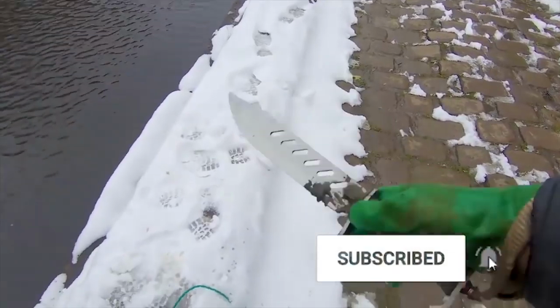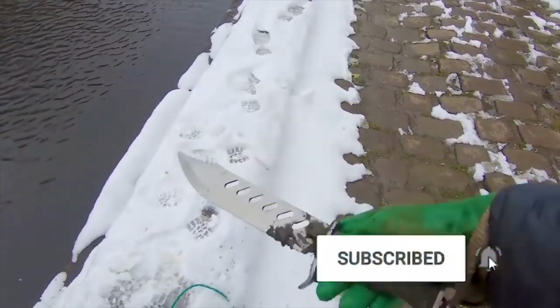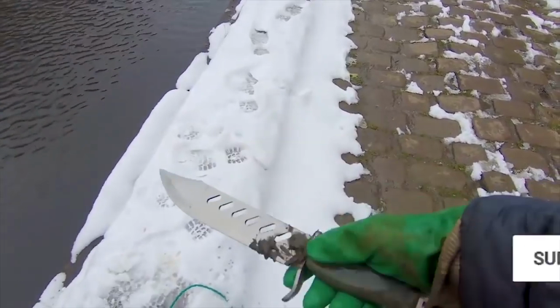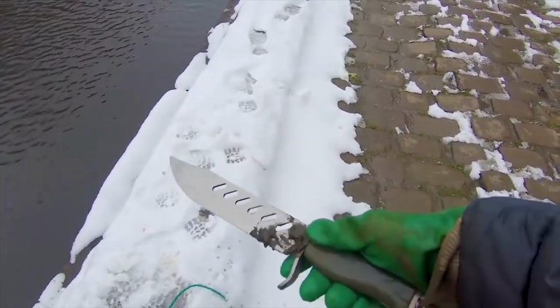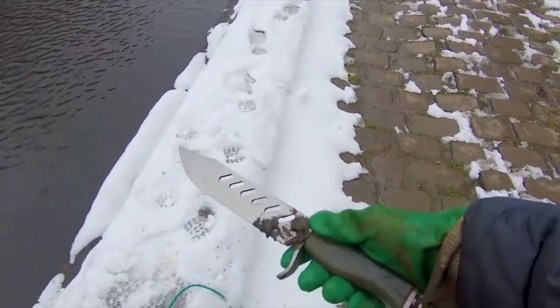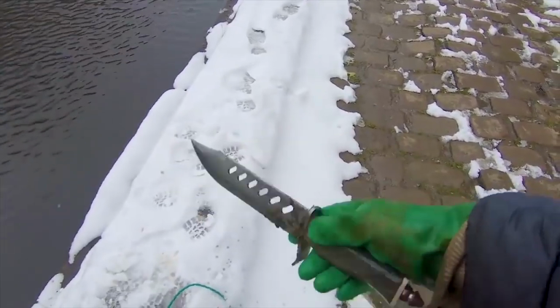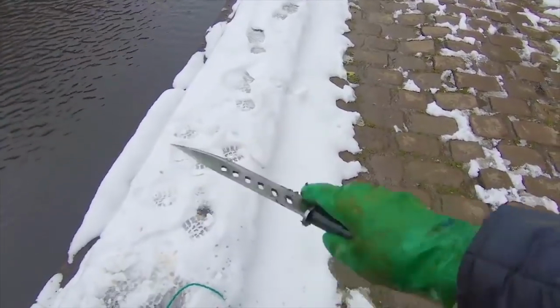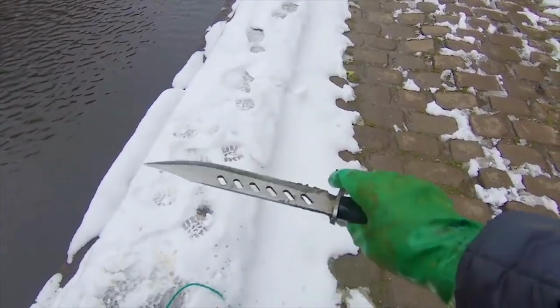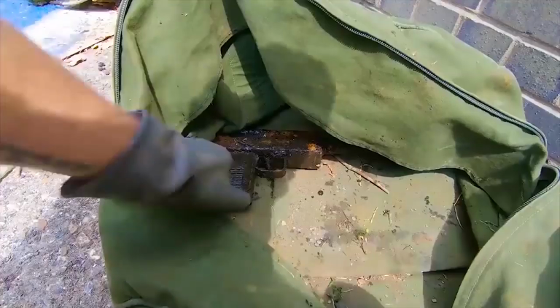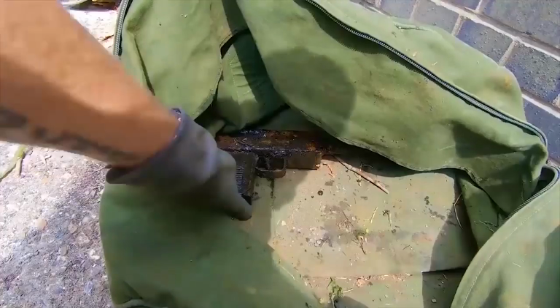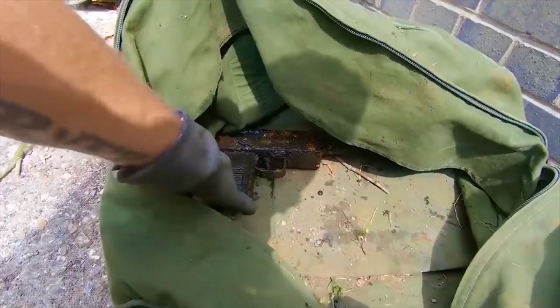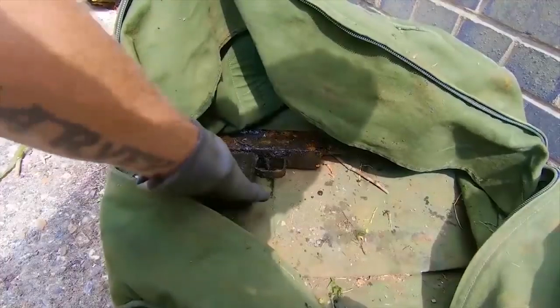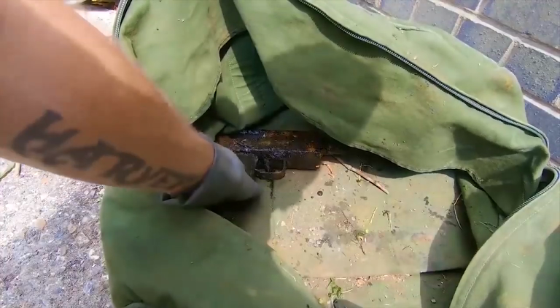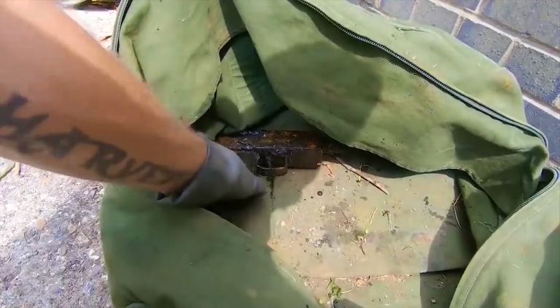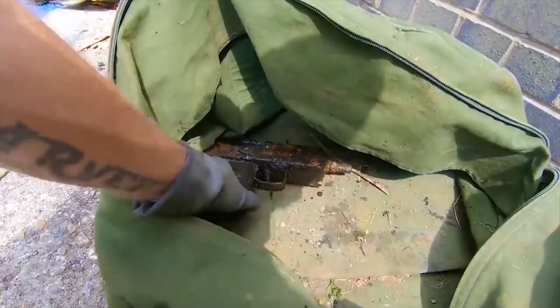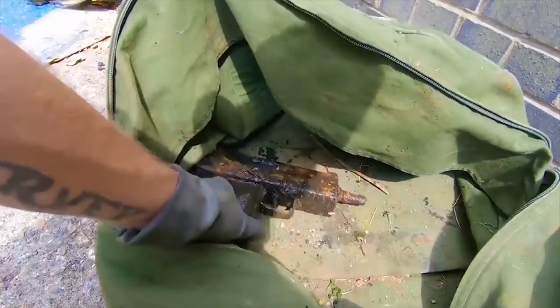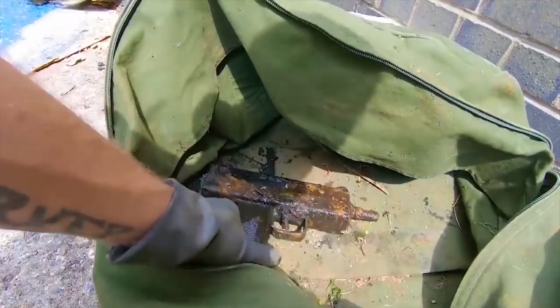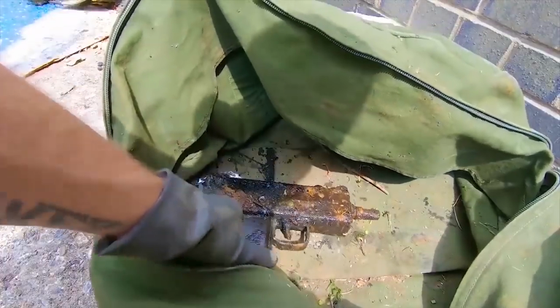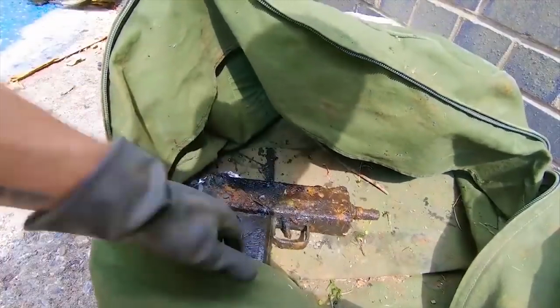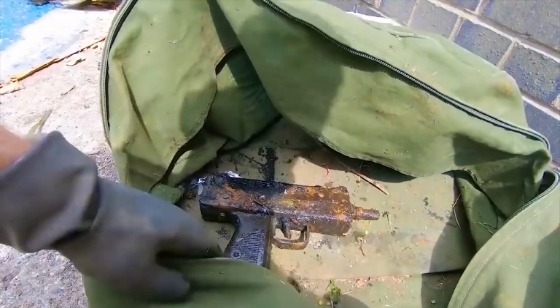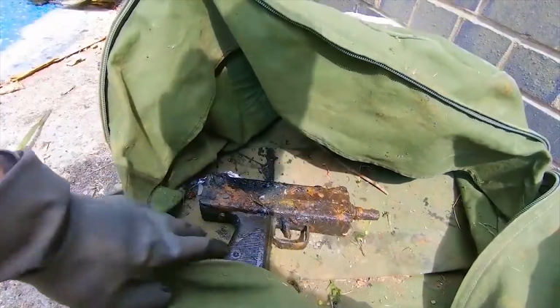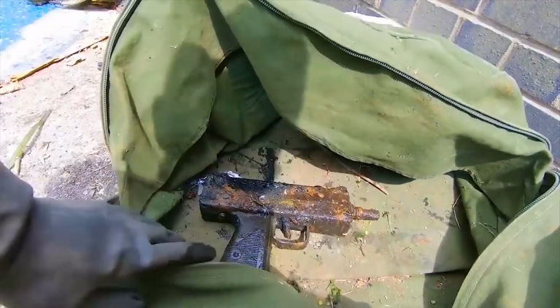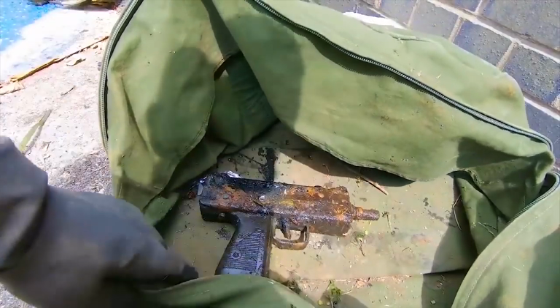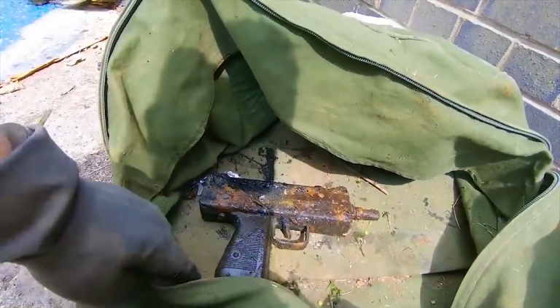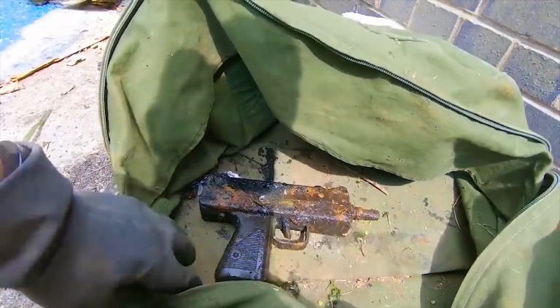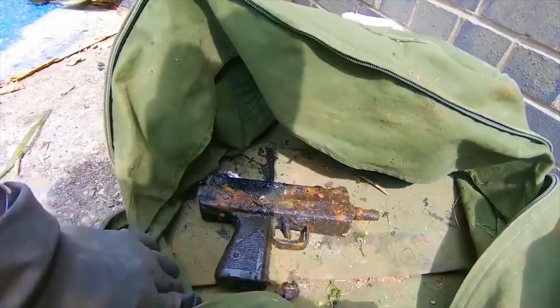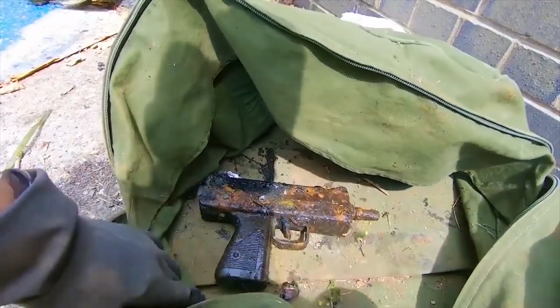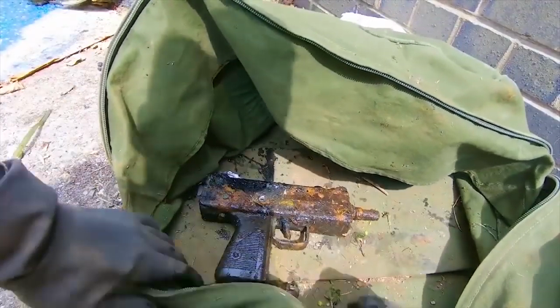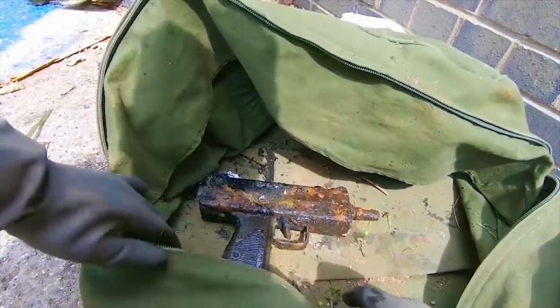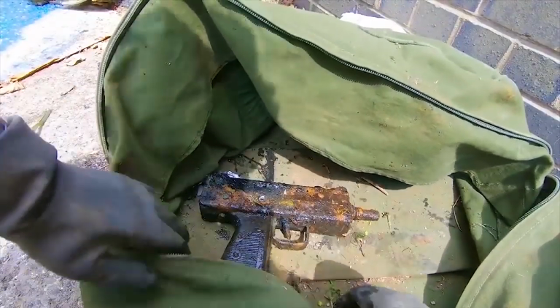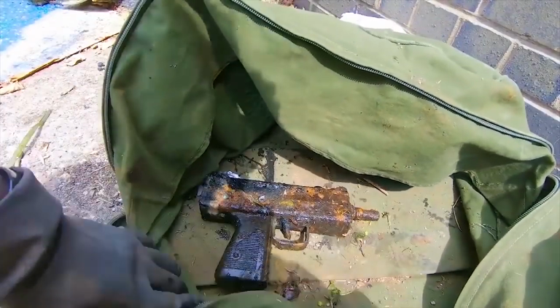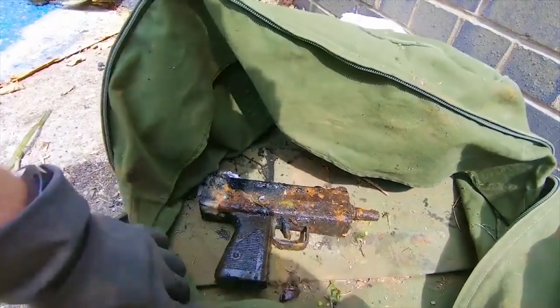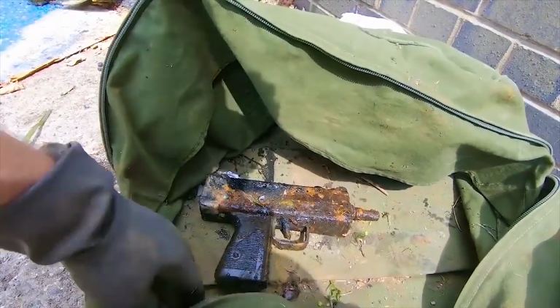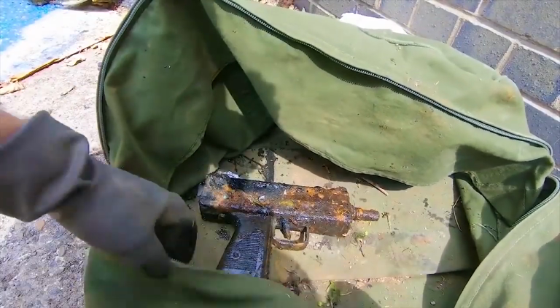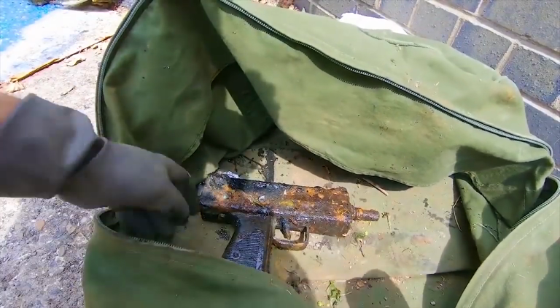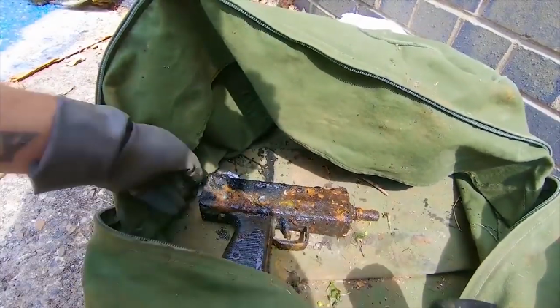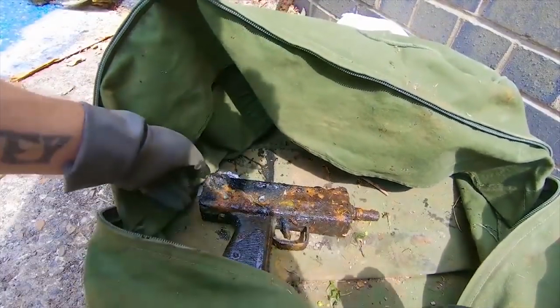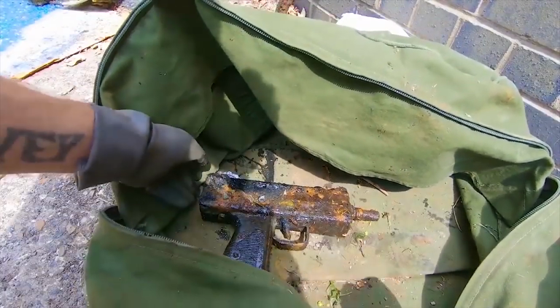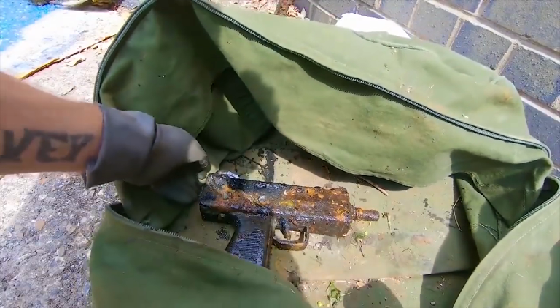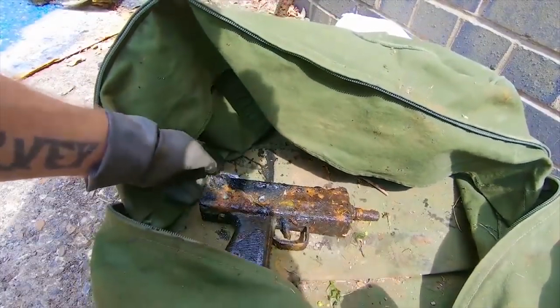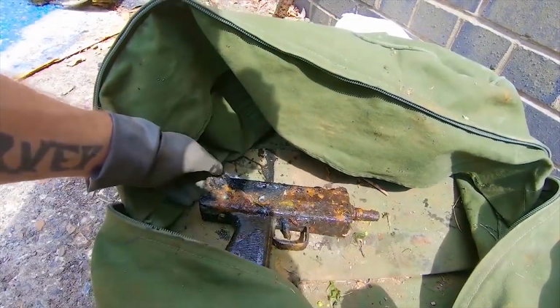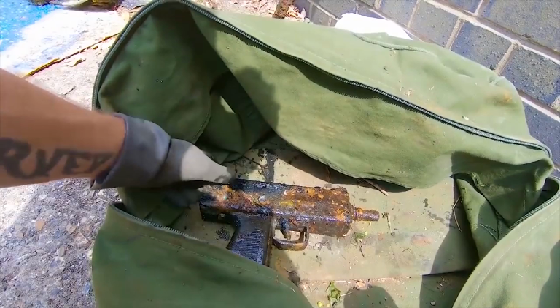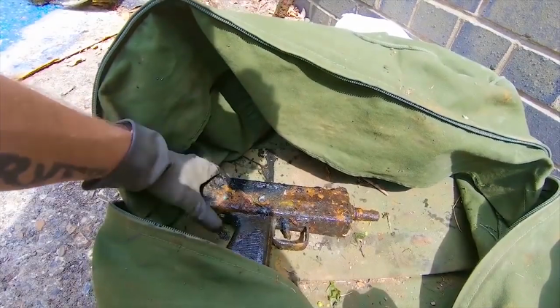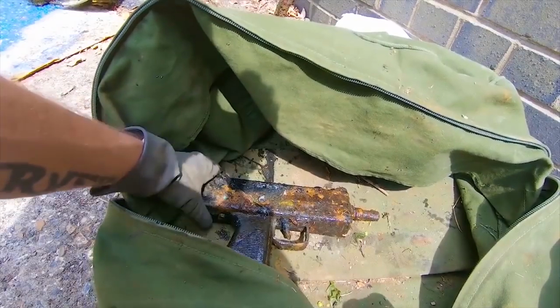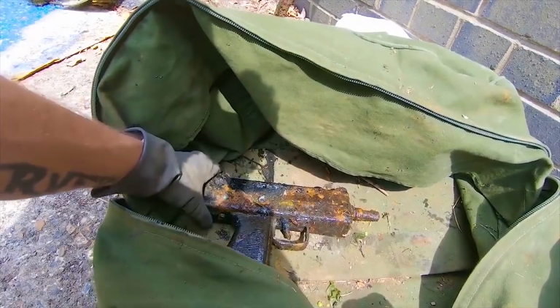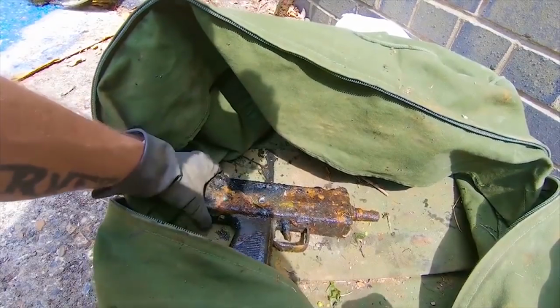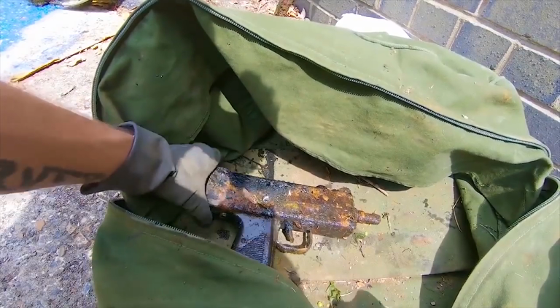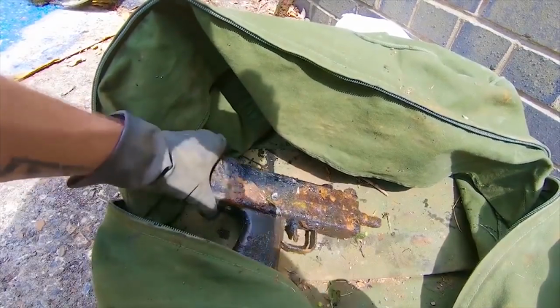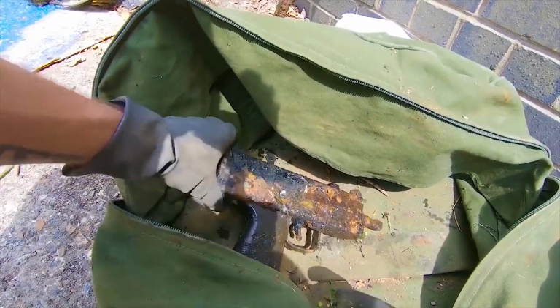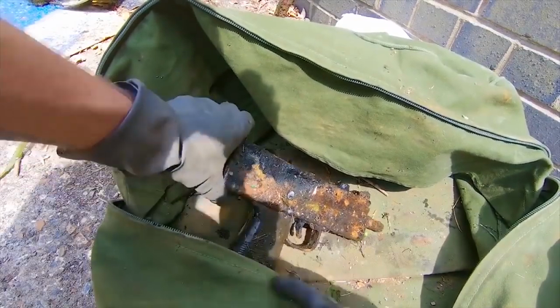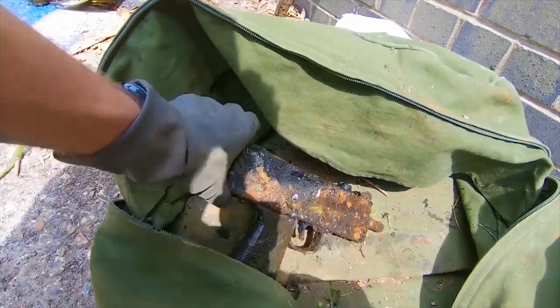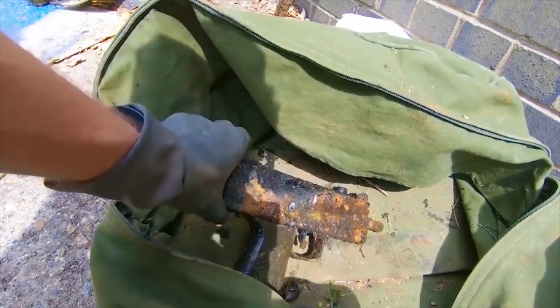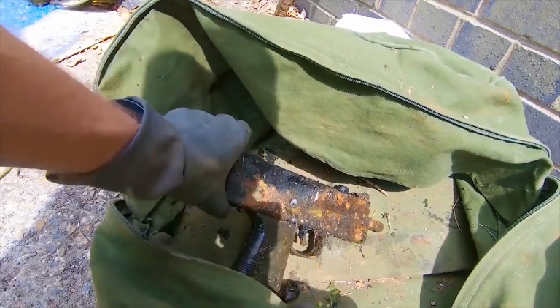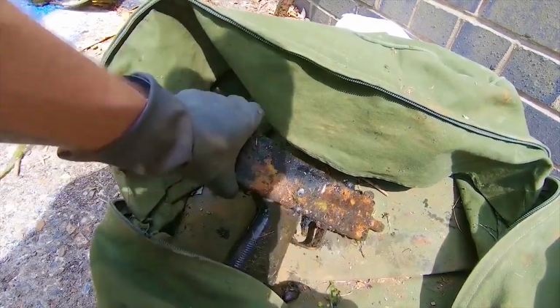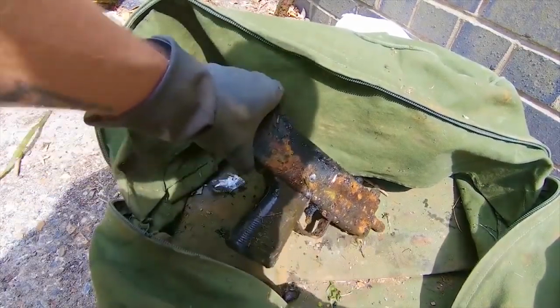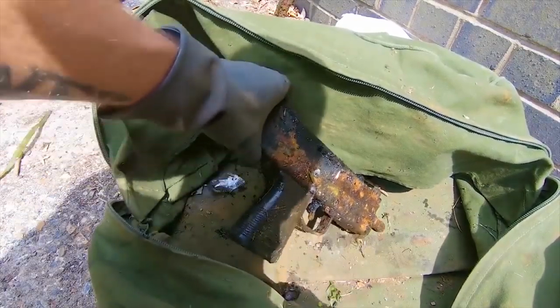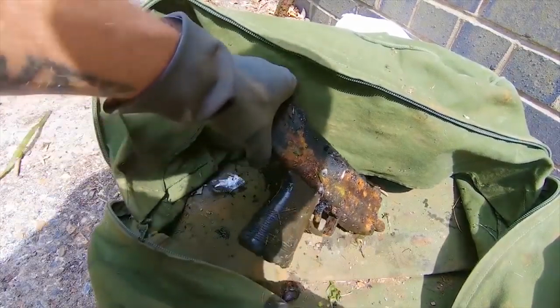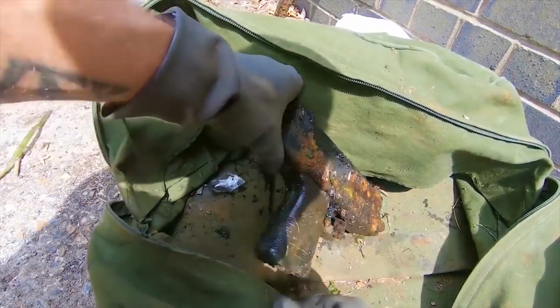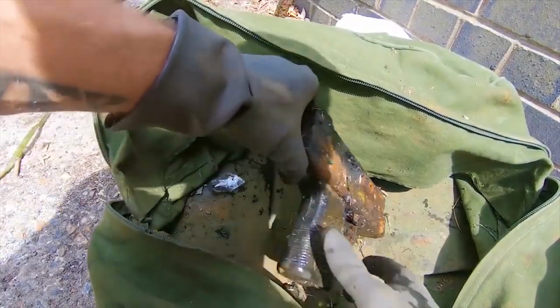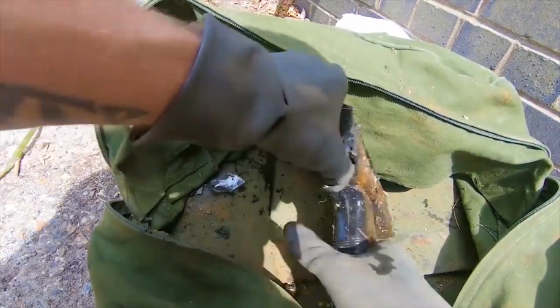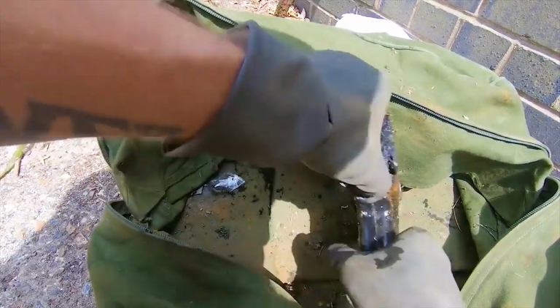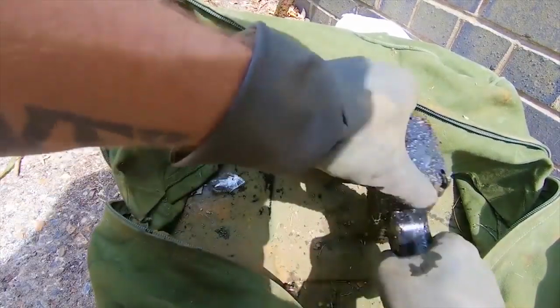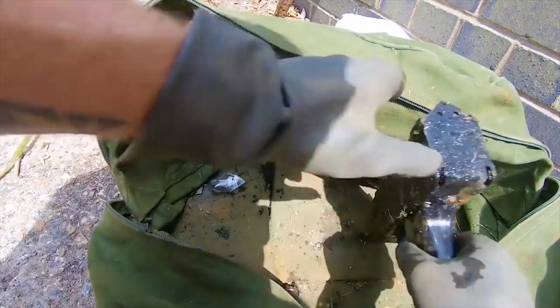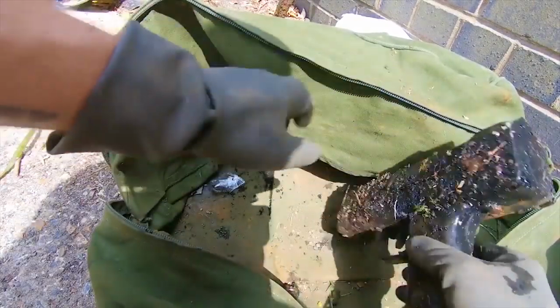But my best find last year was this submachine gun, which I found in London — that's a Mac 10 submachine gun. I also found the magazine to that just five minutes after.